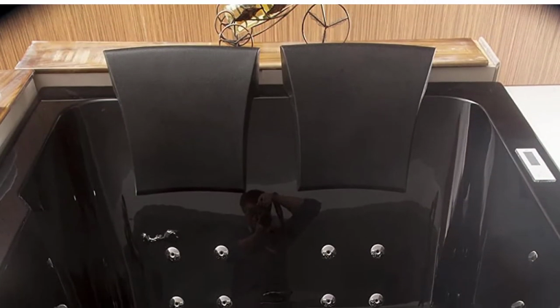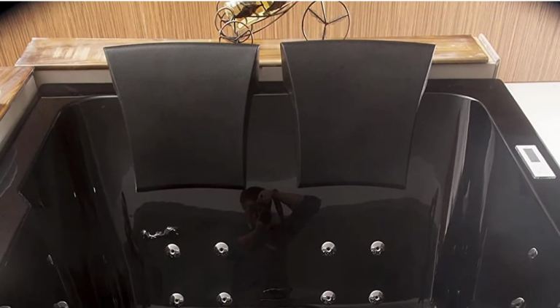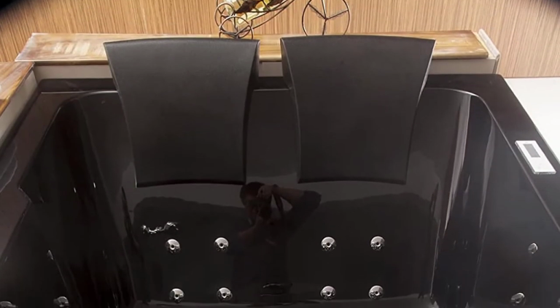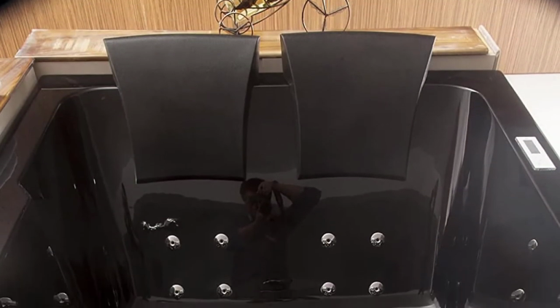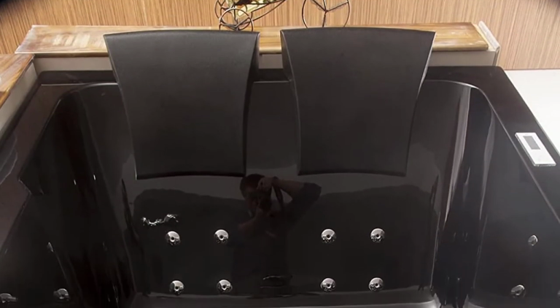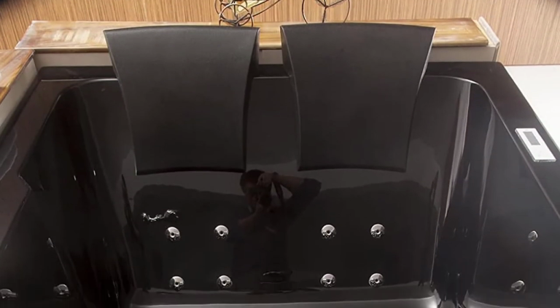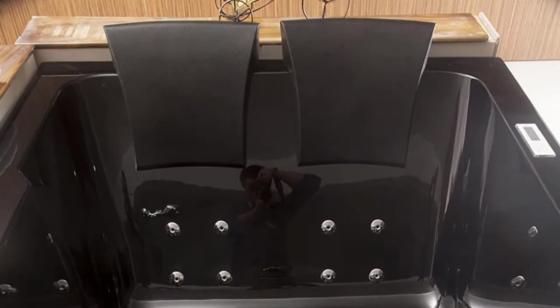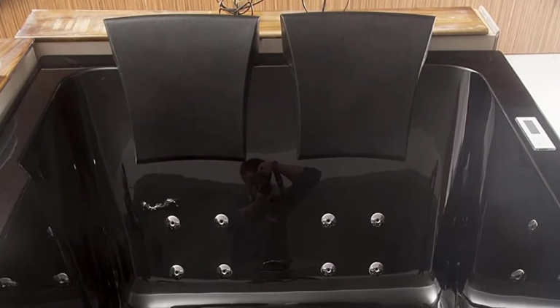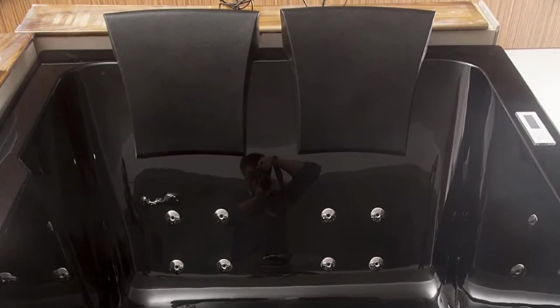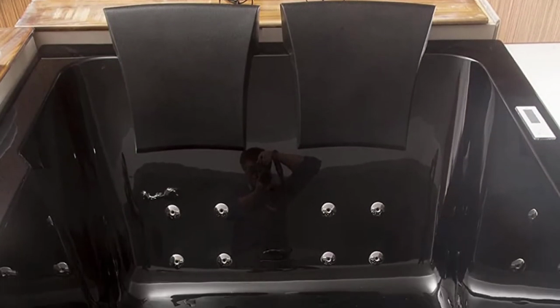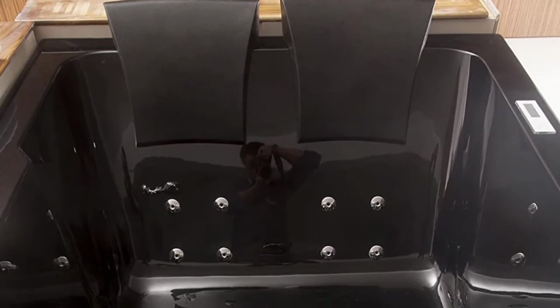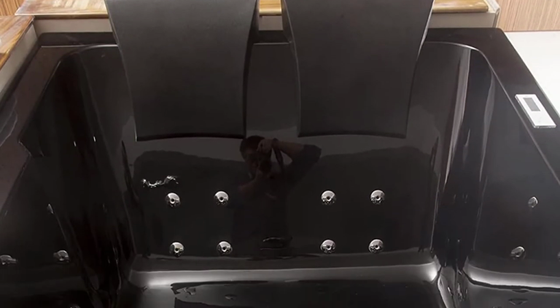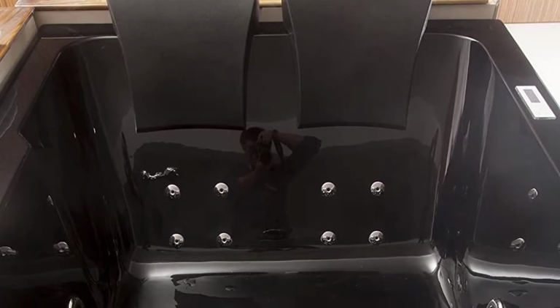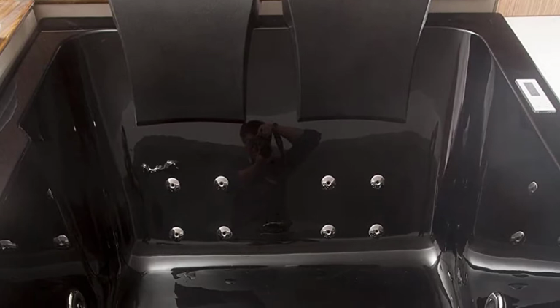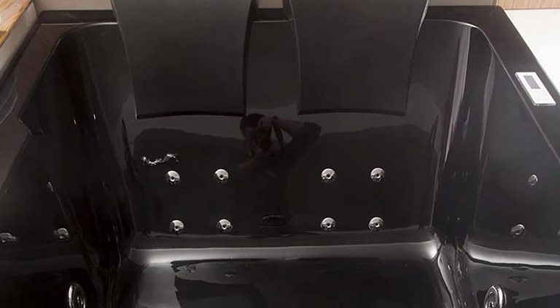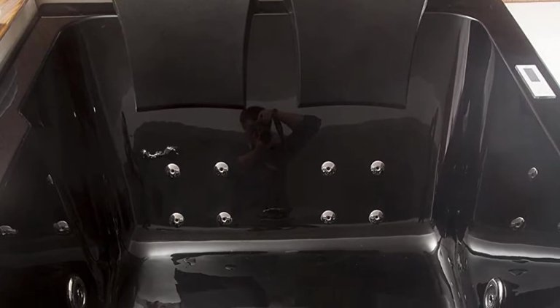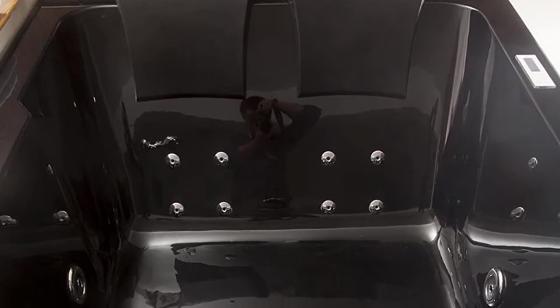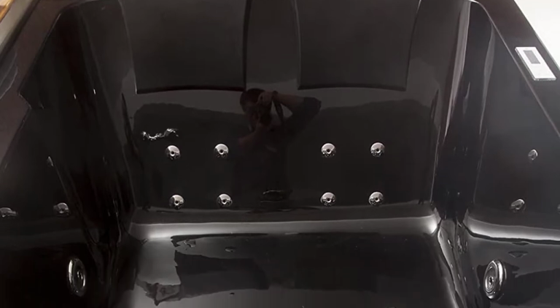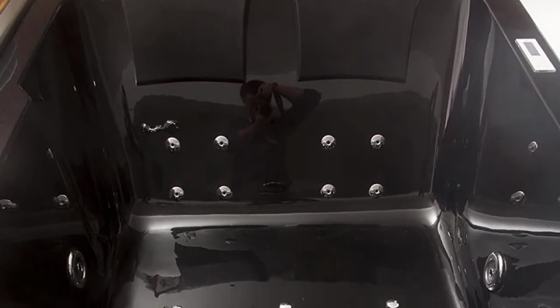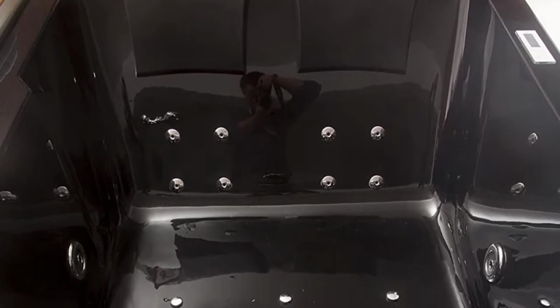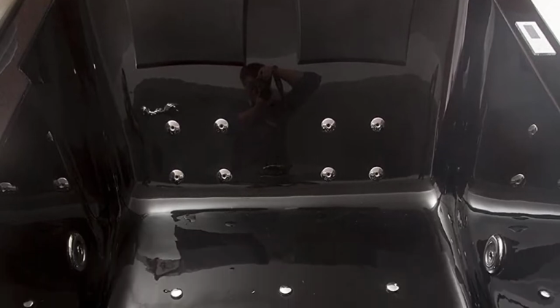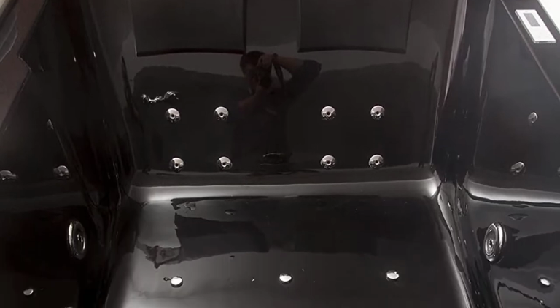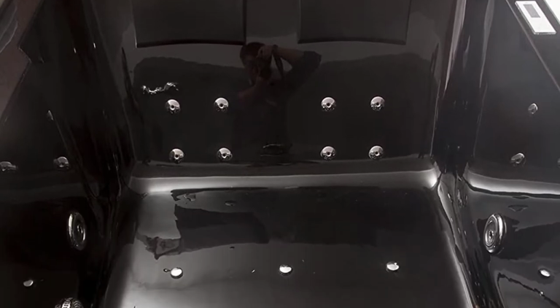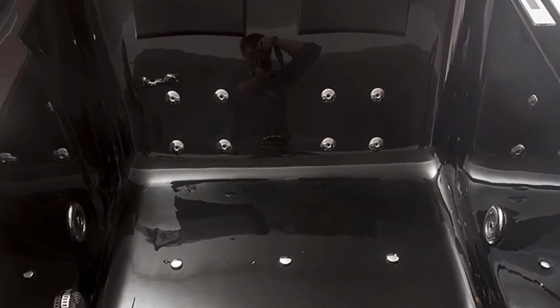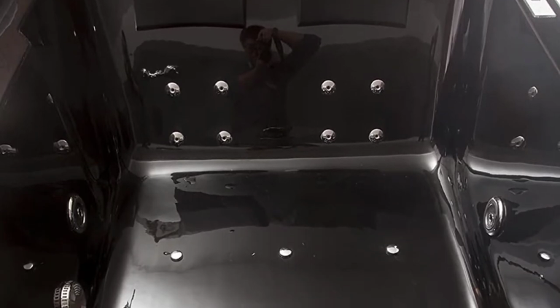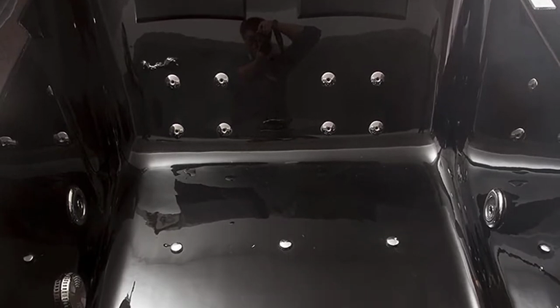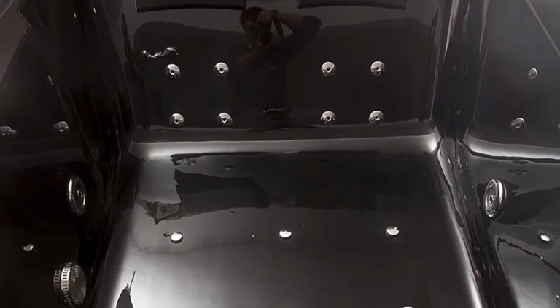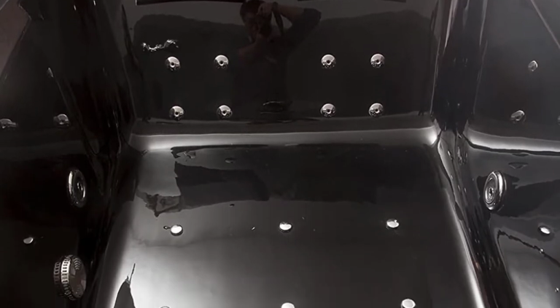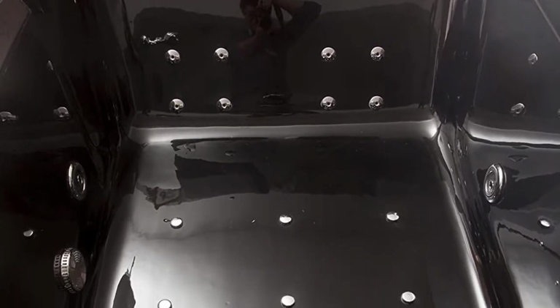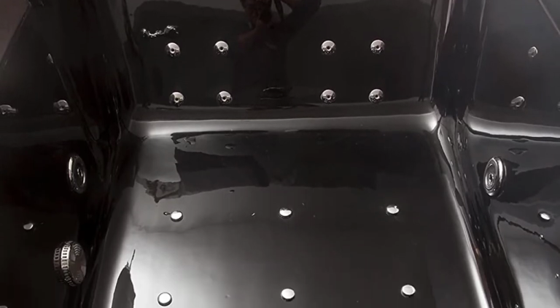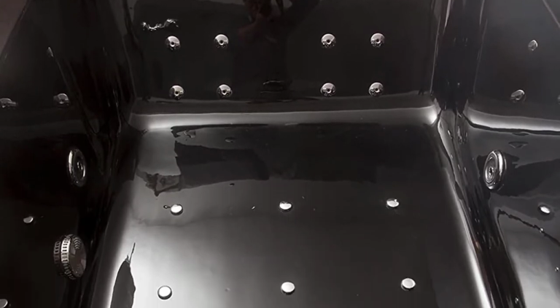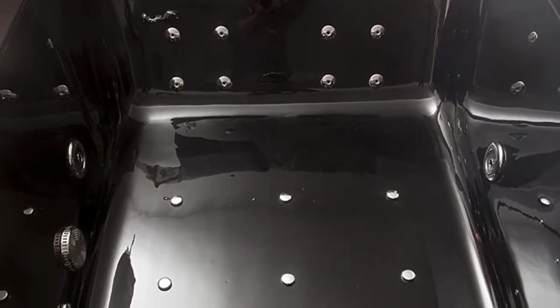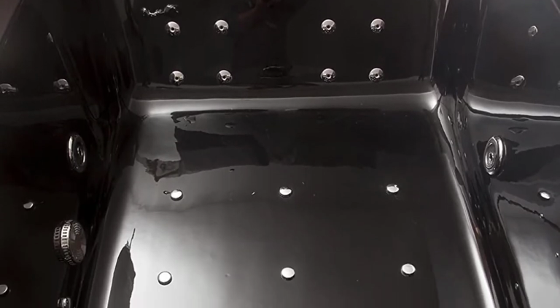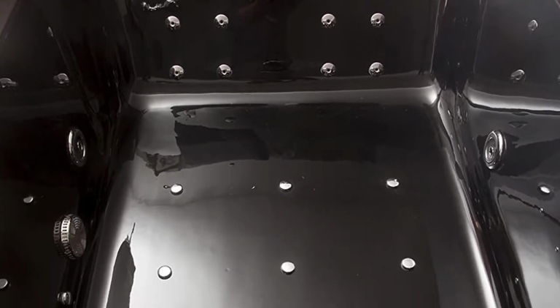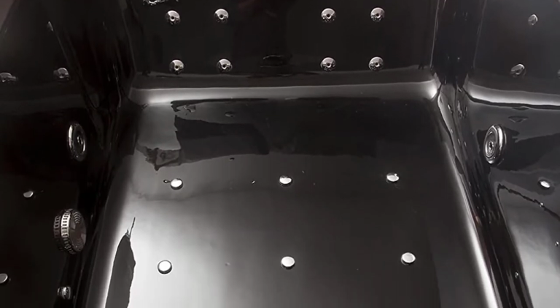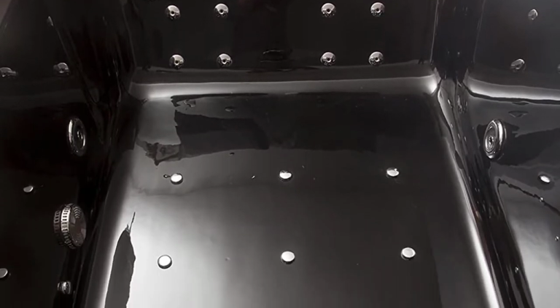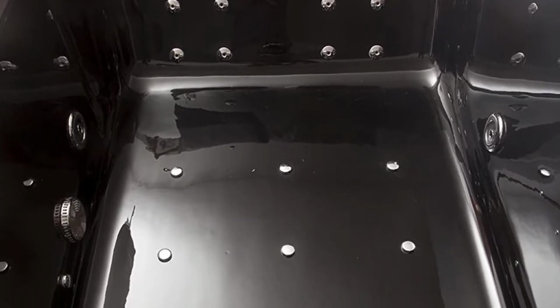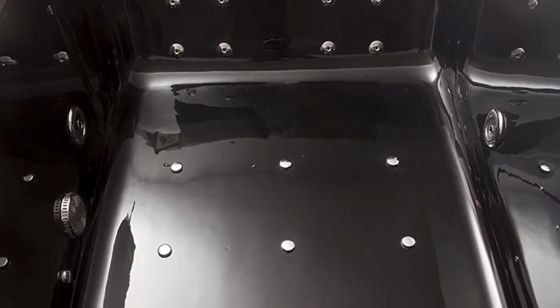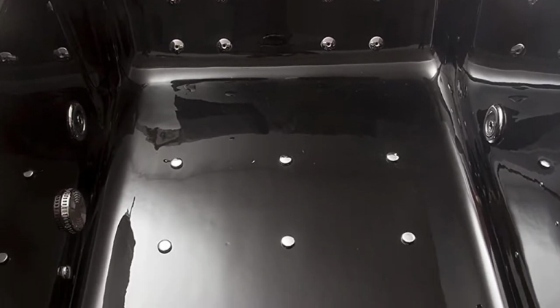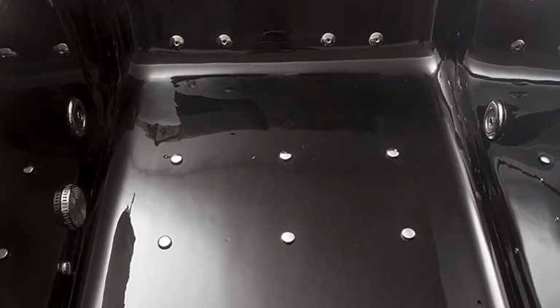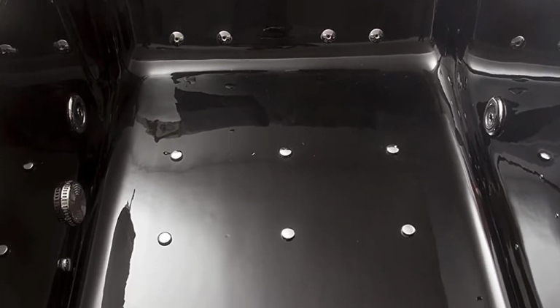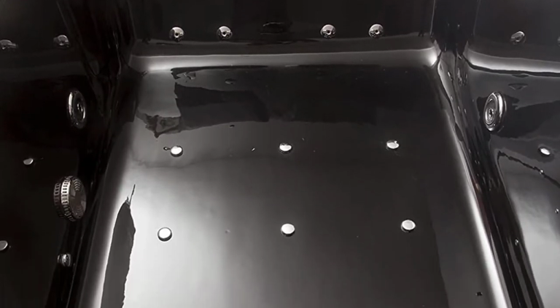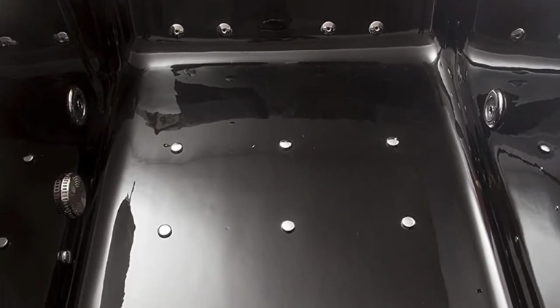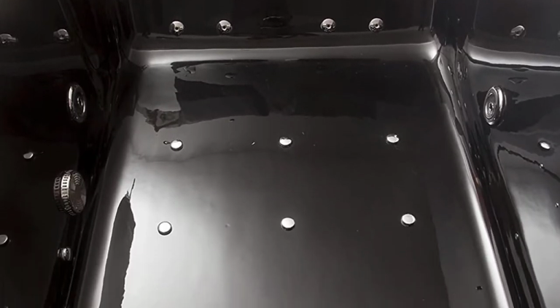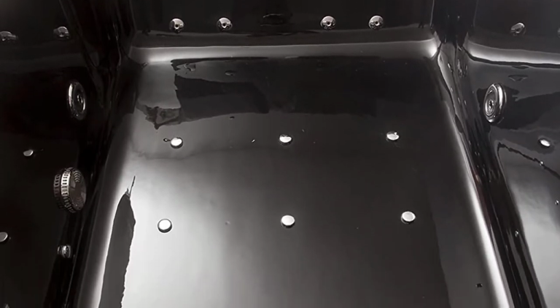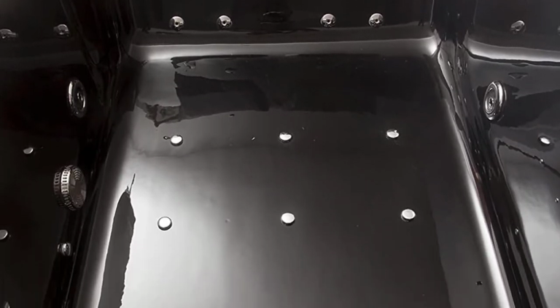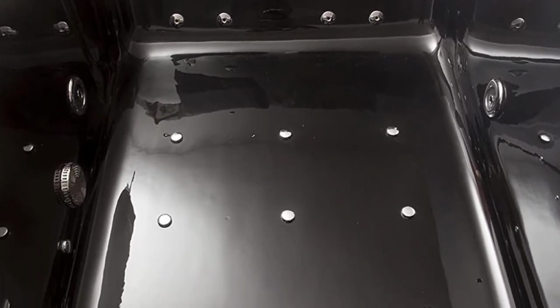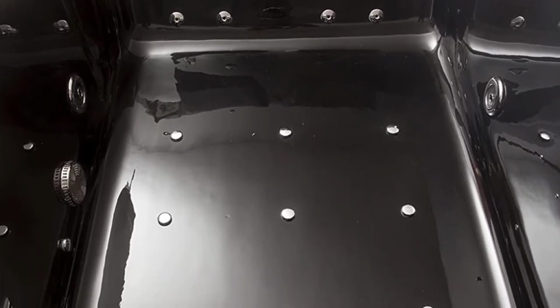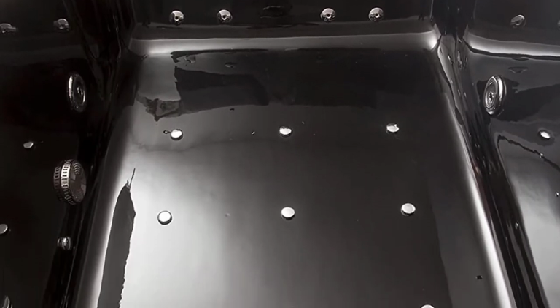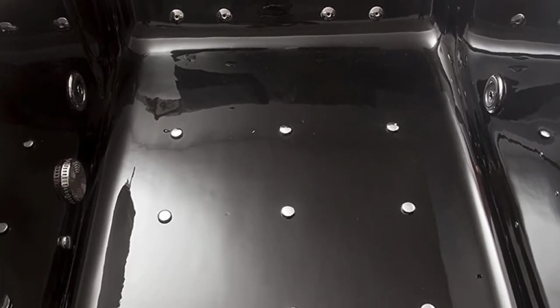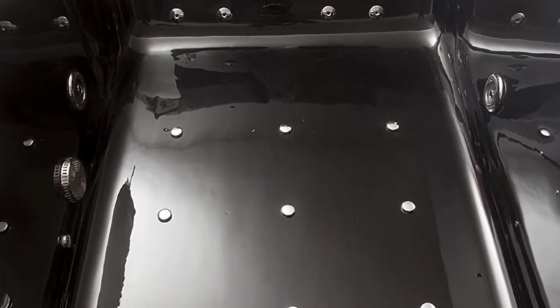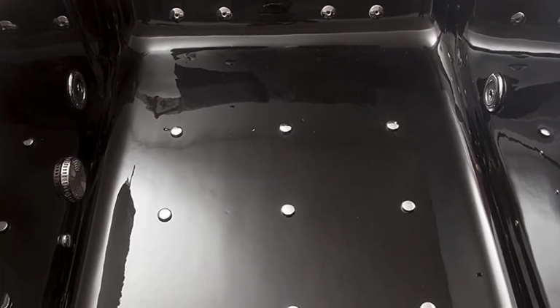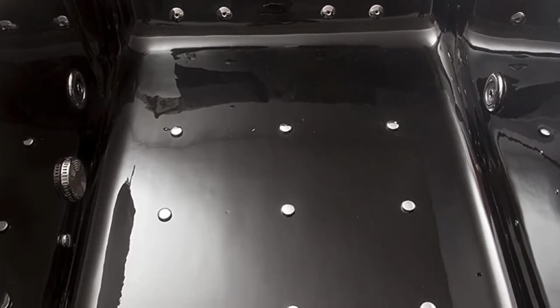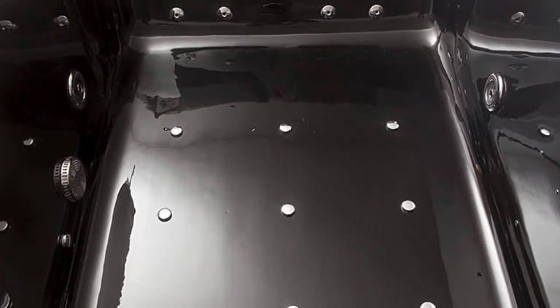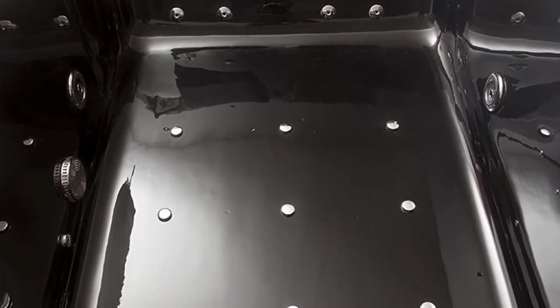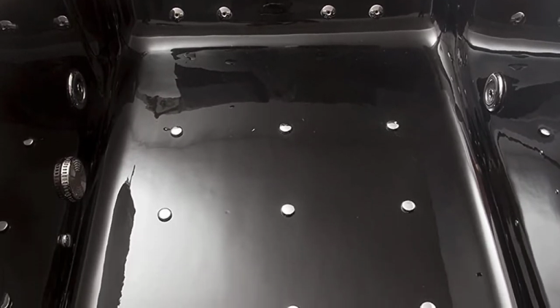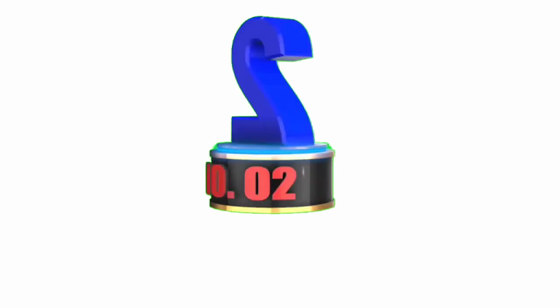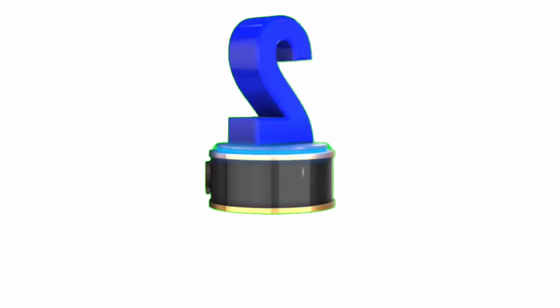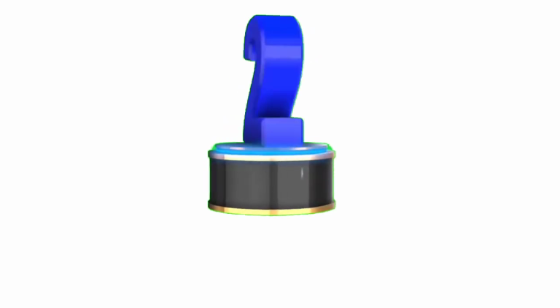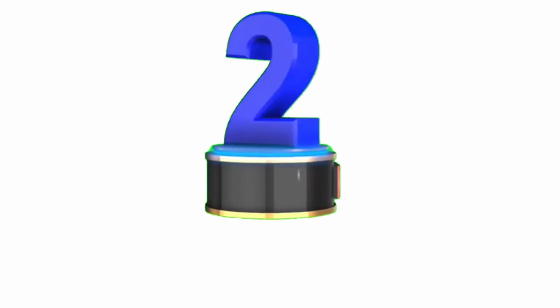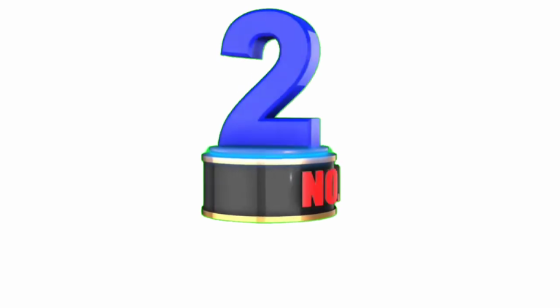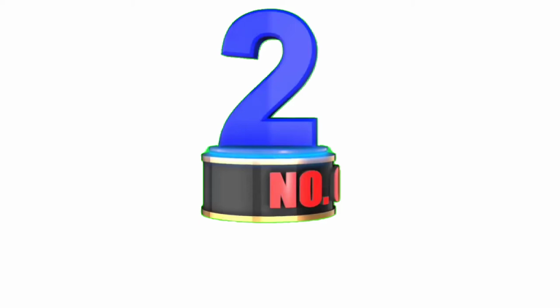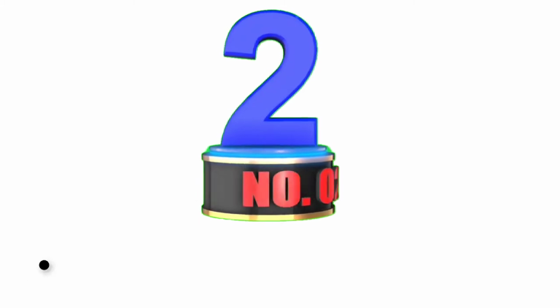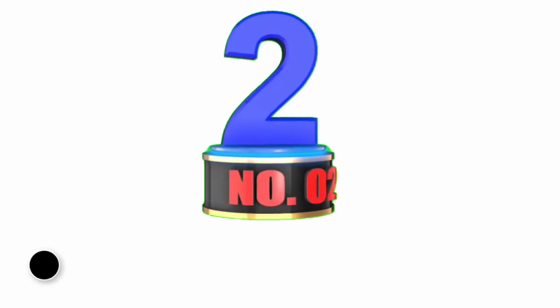Positive features of this product include a thermostatic faucet, underwater LED lighting, and FM radio with Bluetooth.